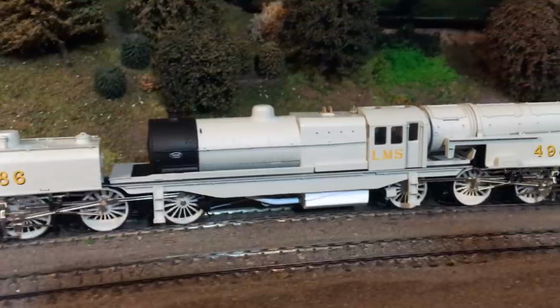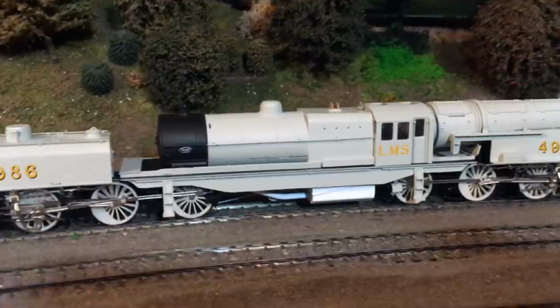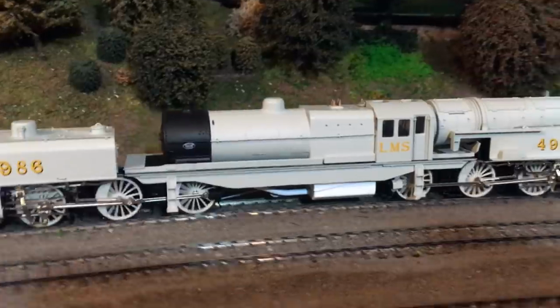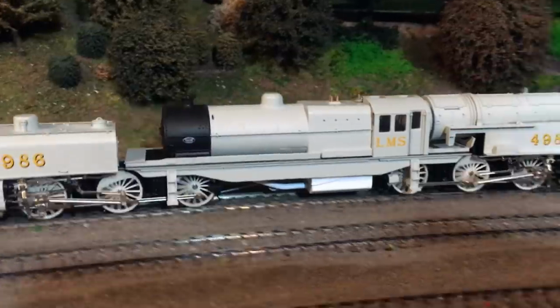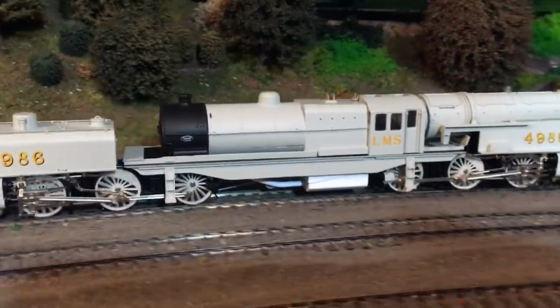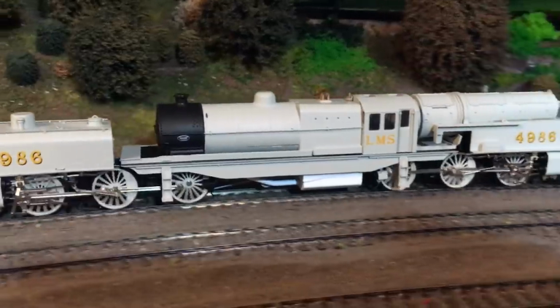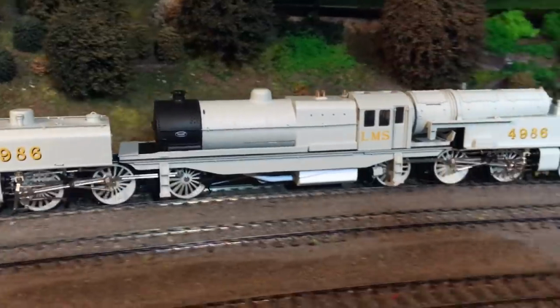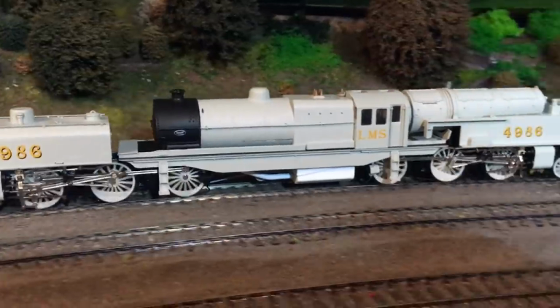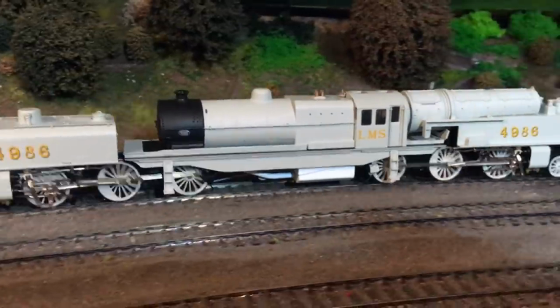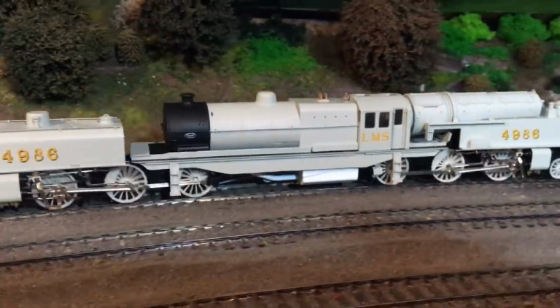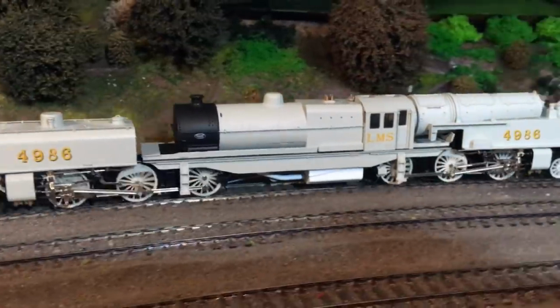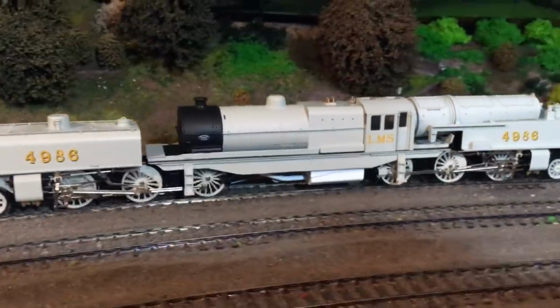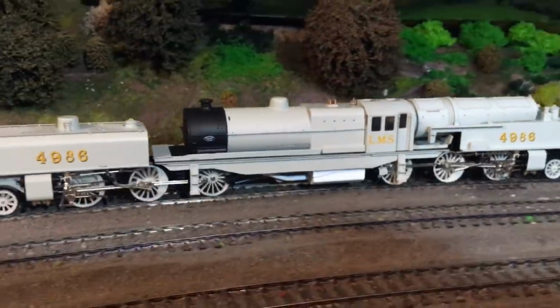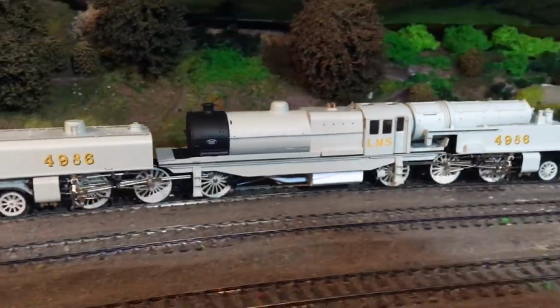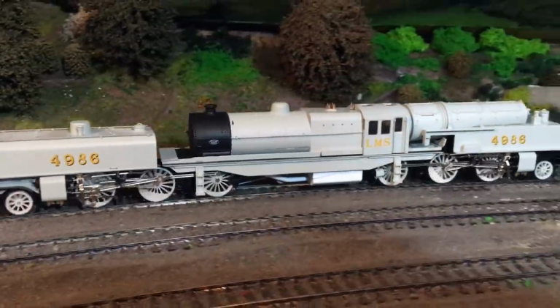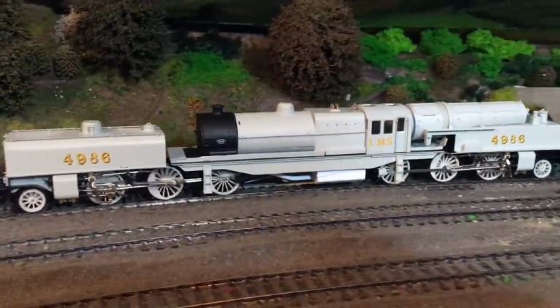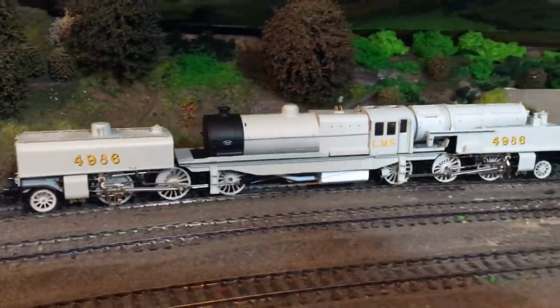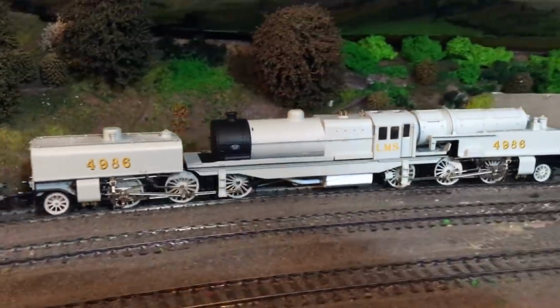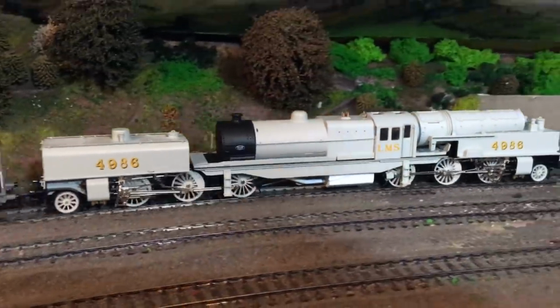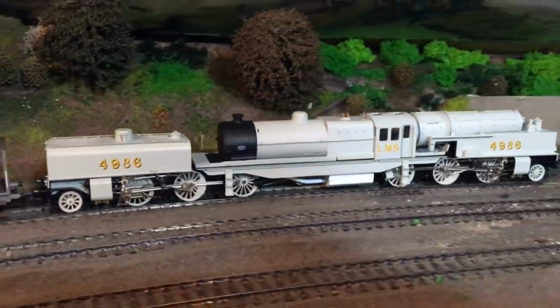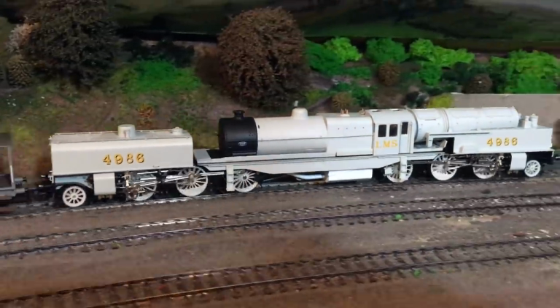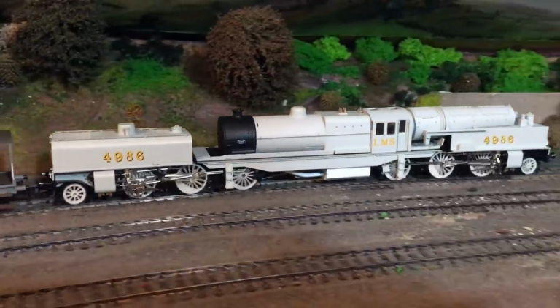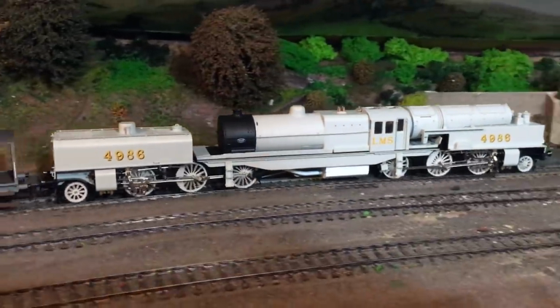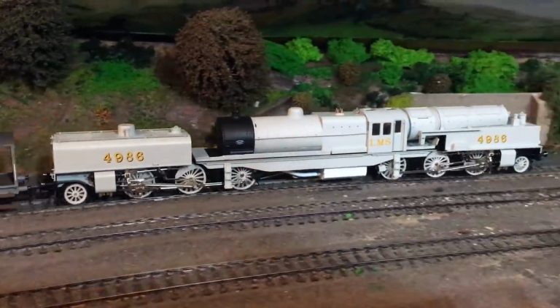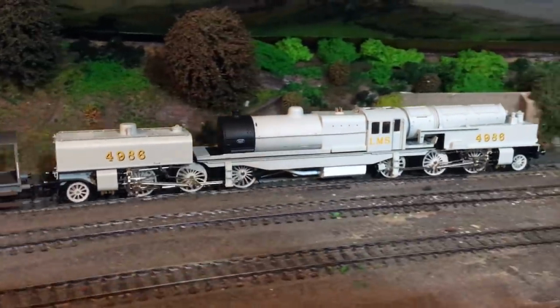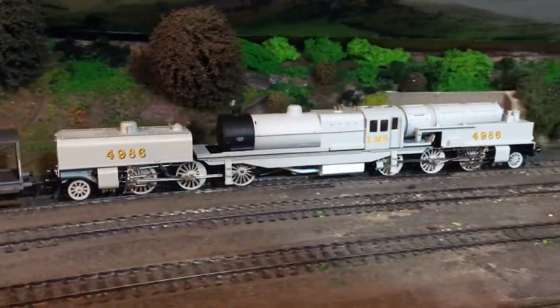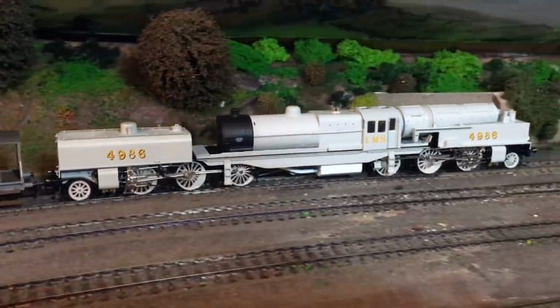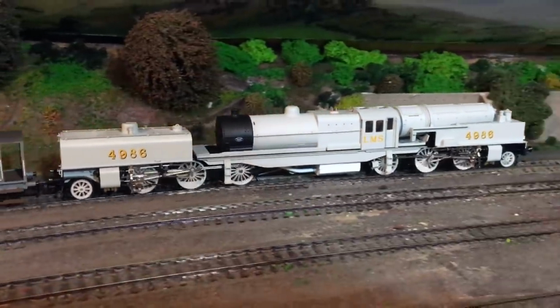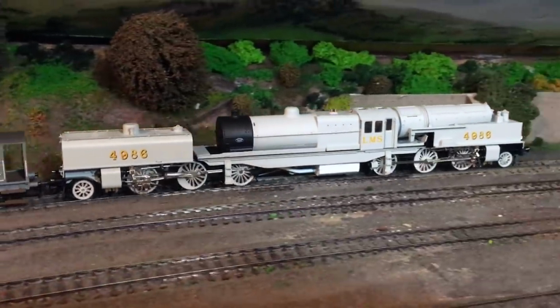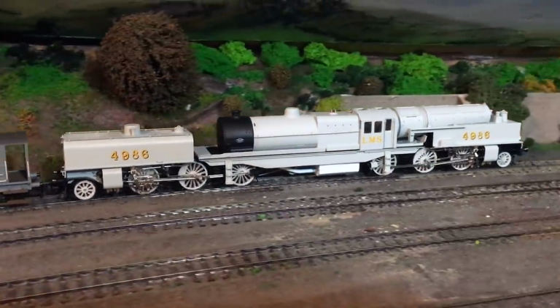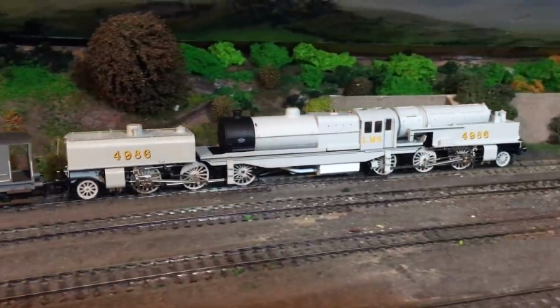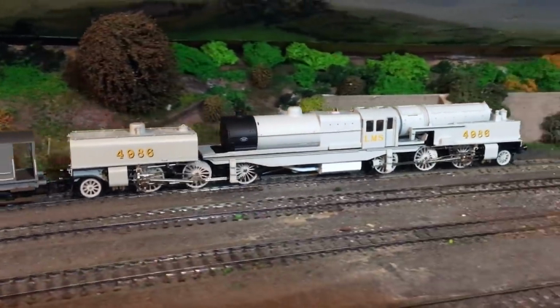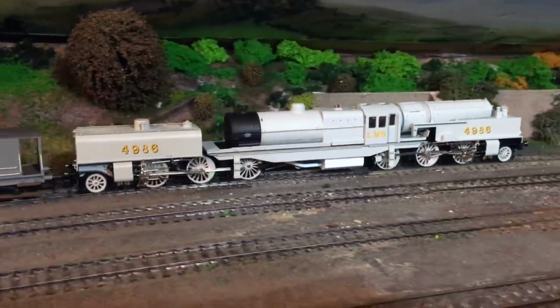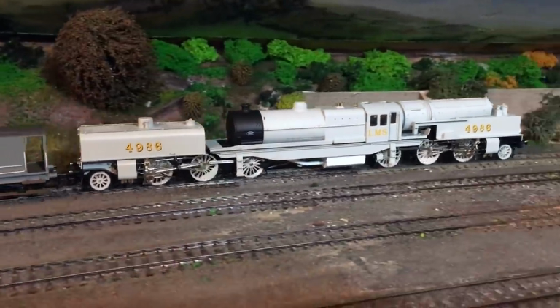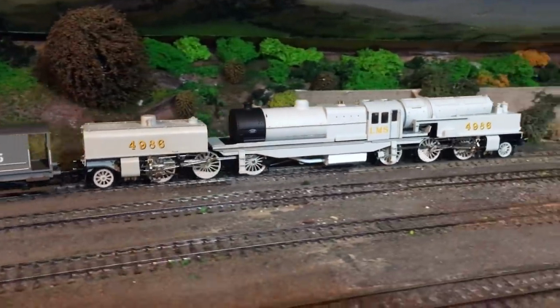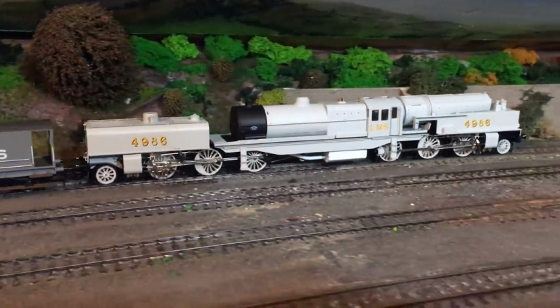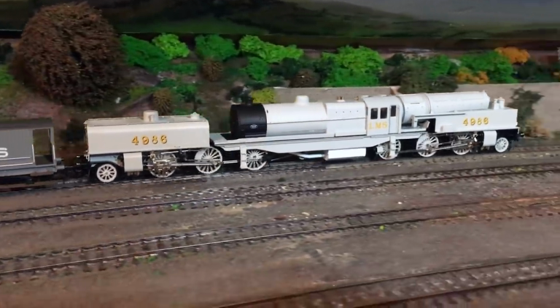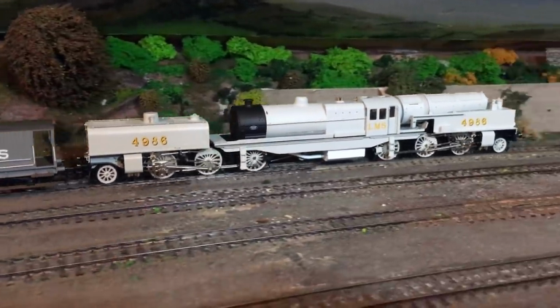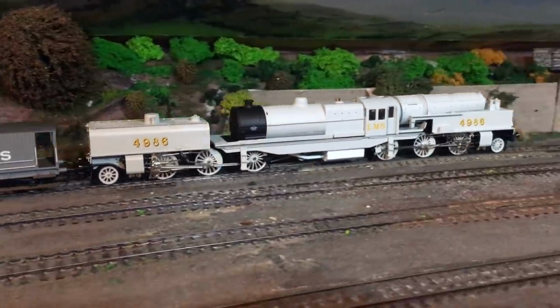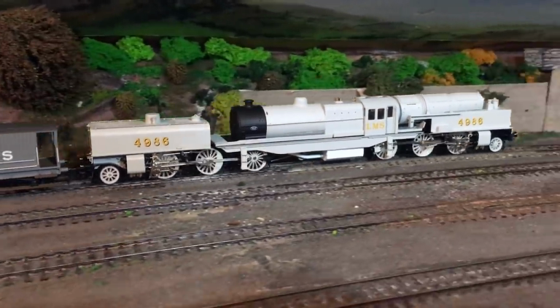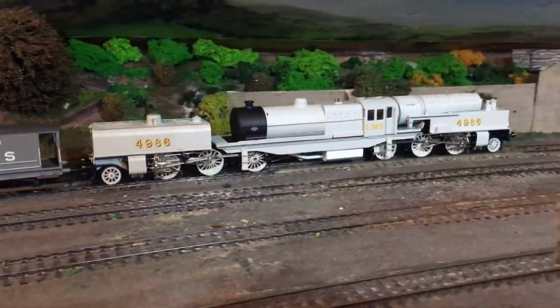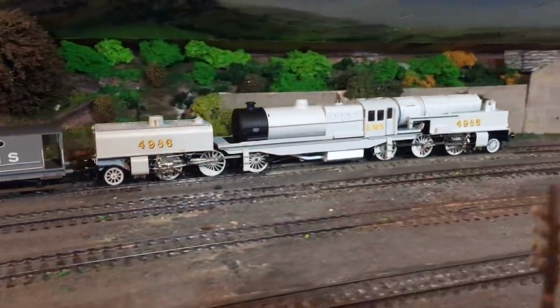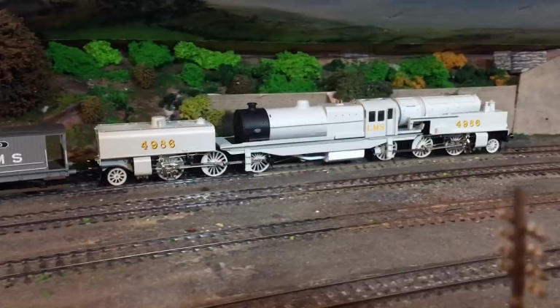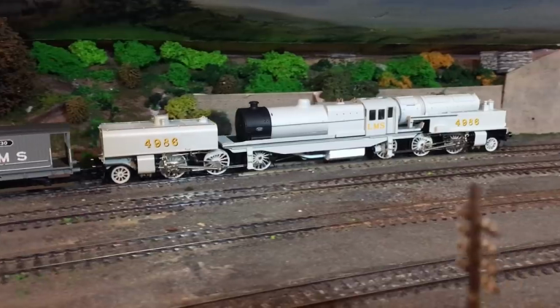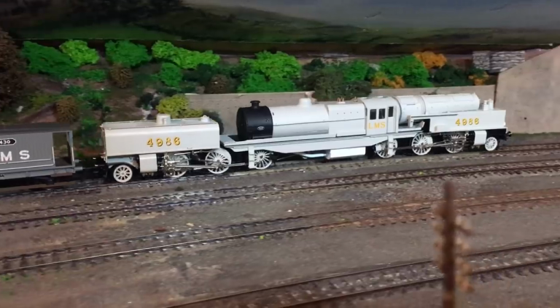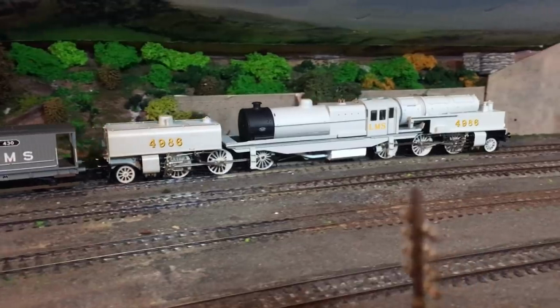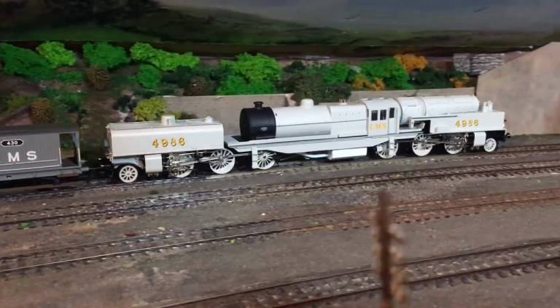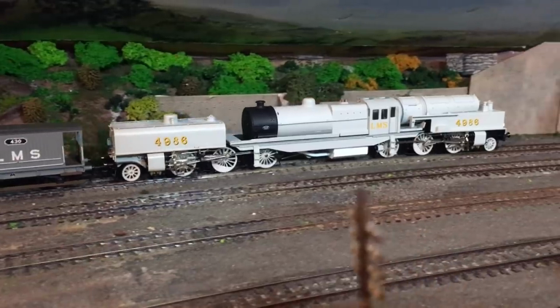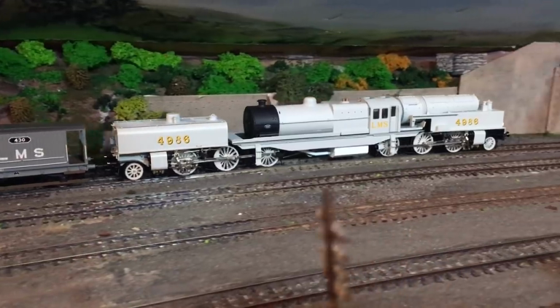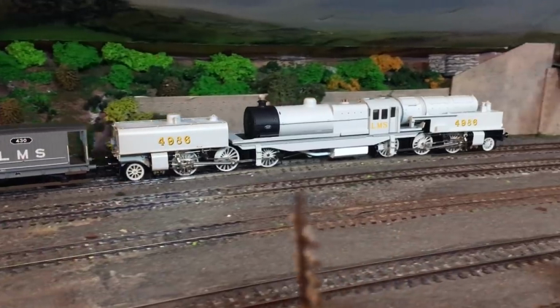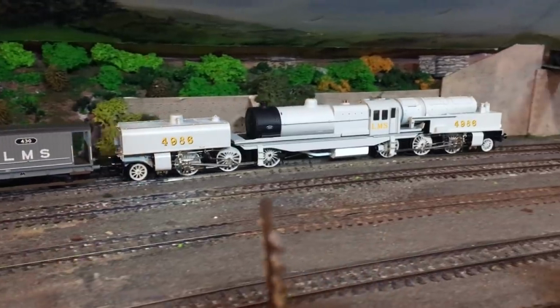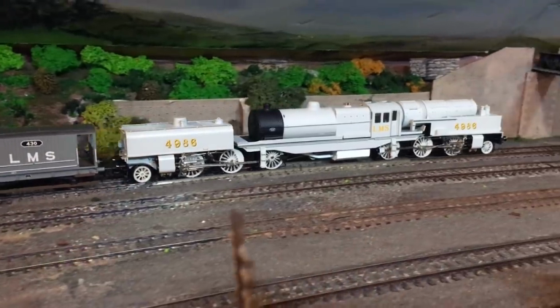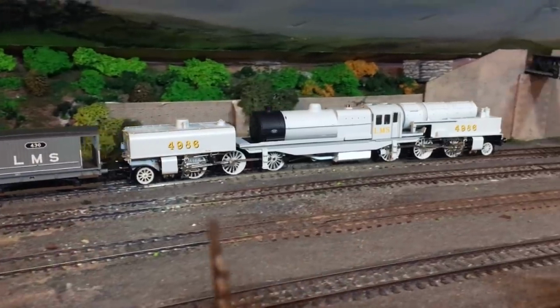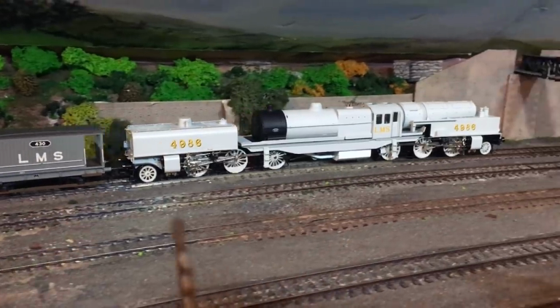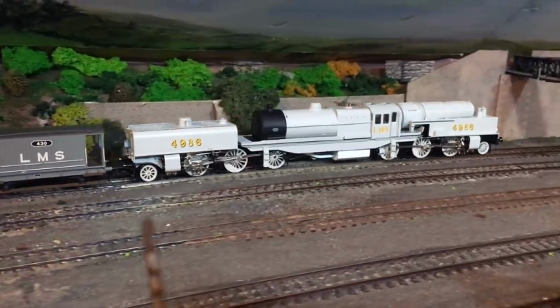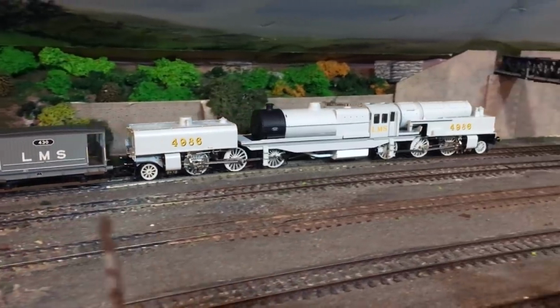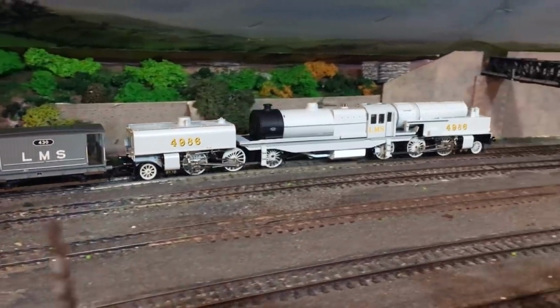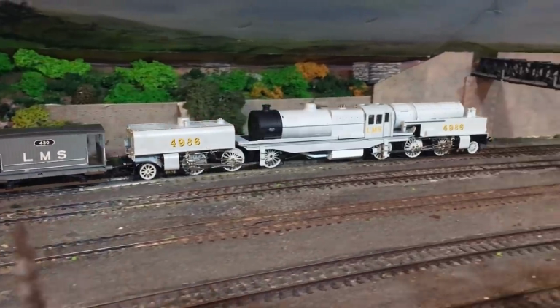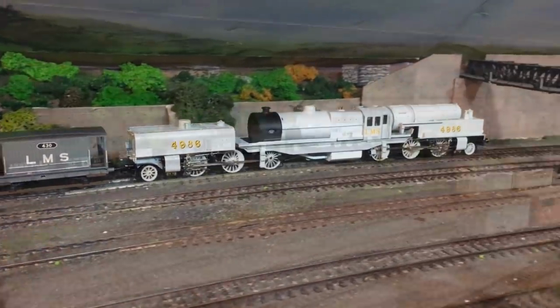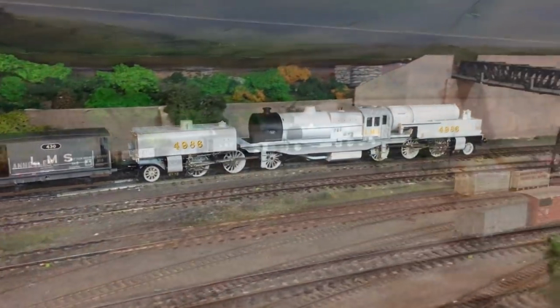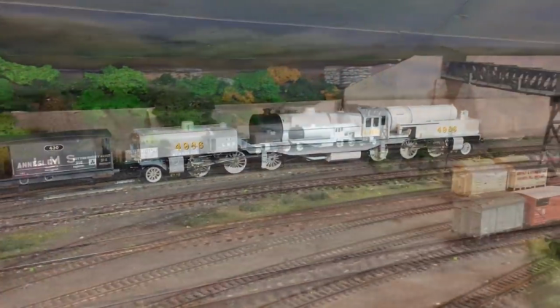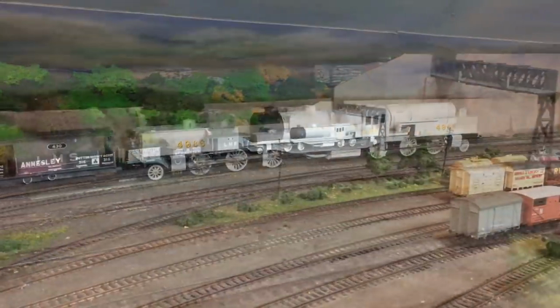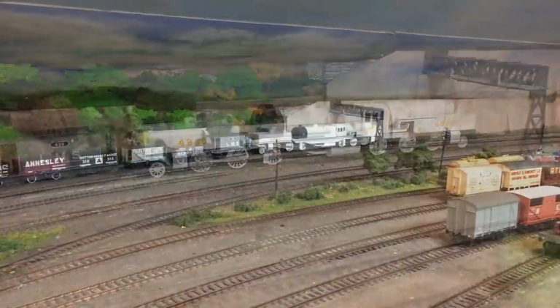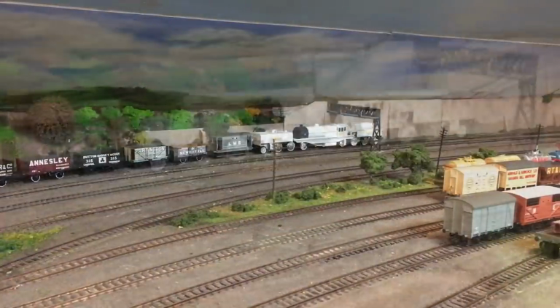It actually does have two motors, so it's just amazing what you get for your money with this locomotive.